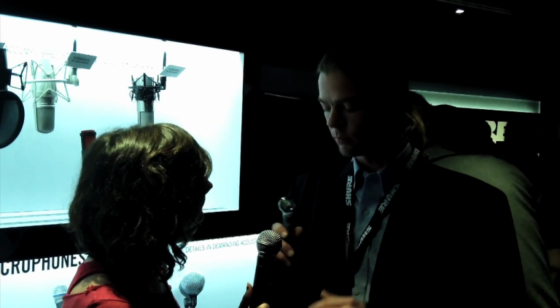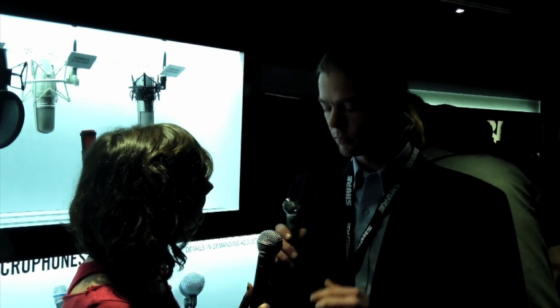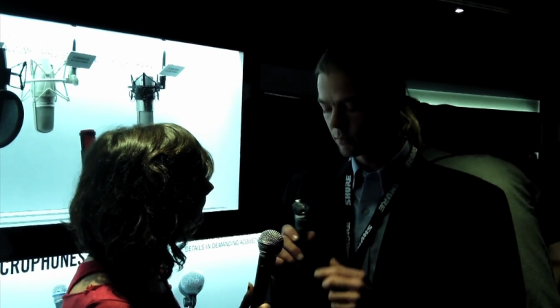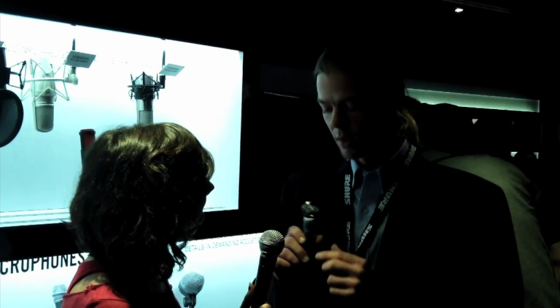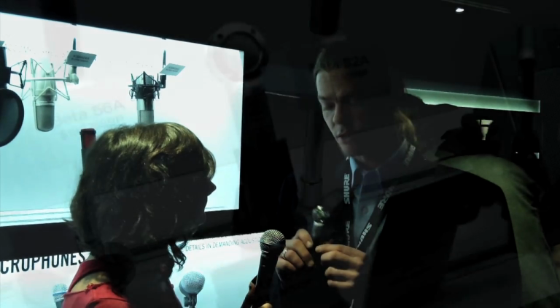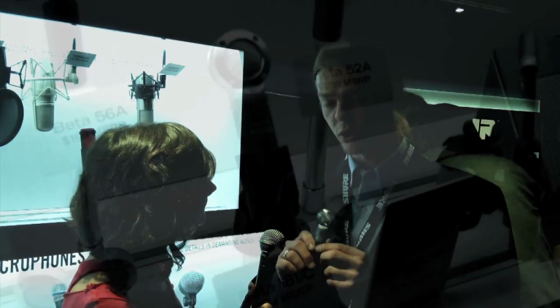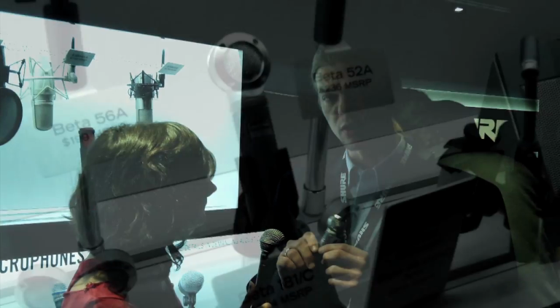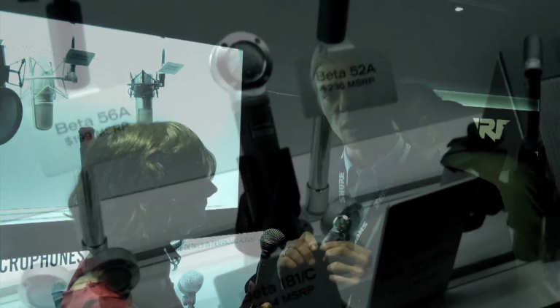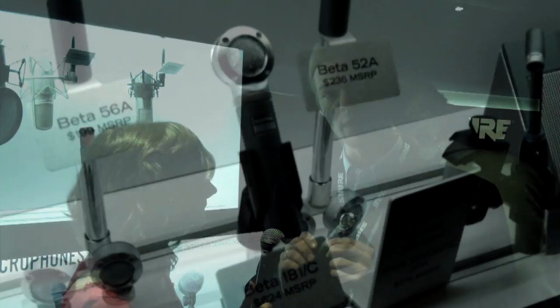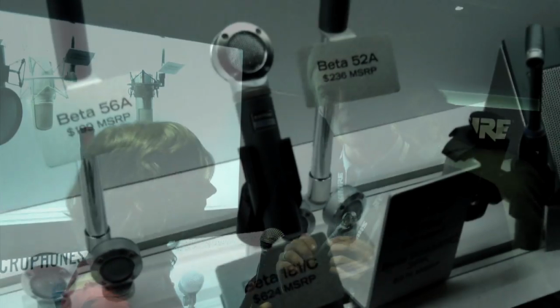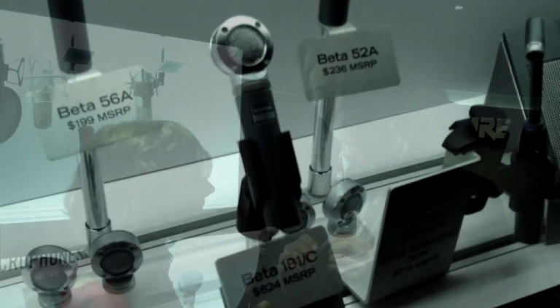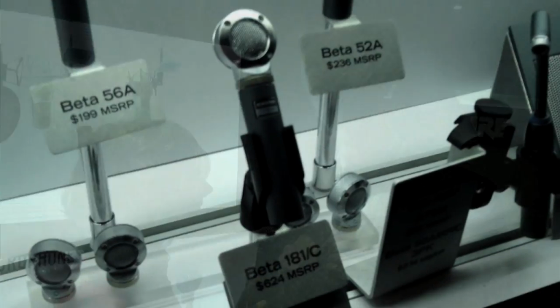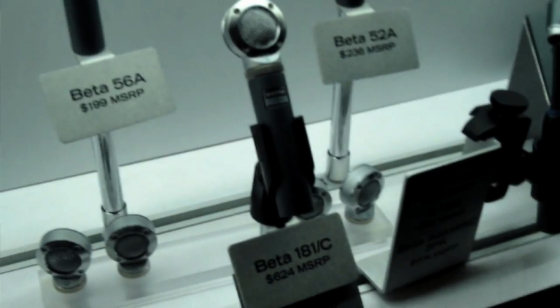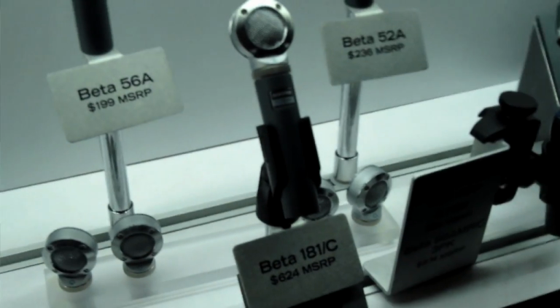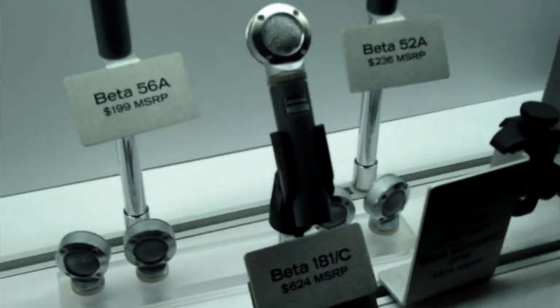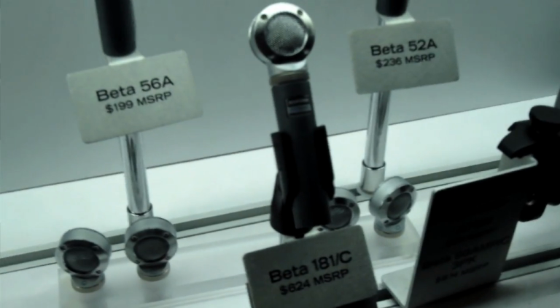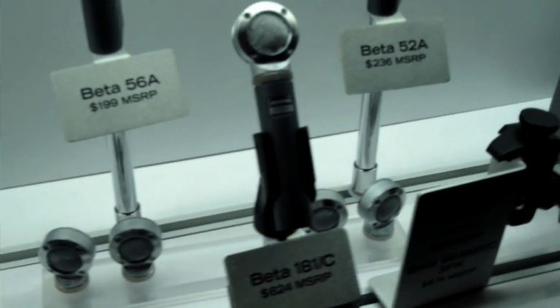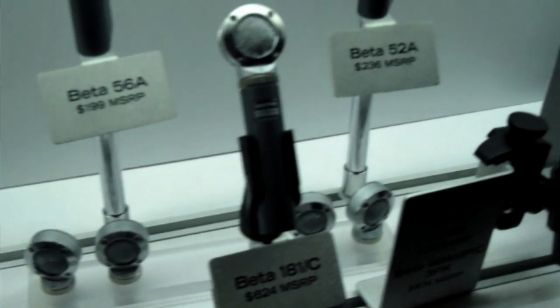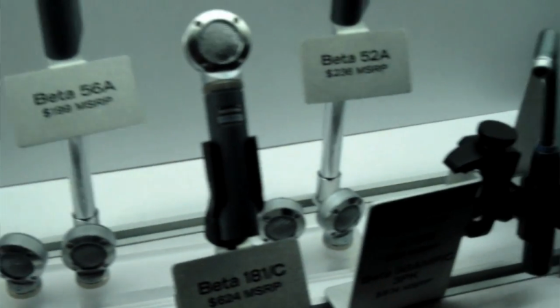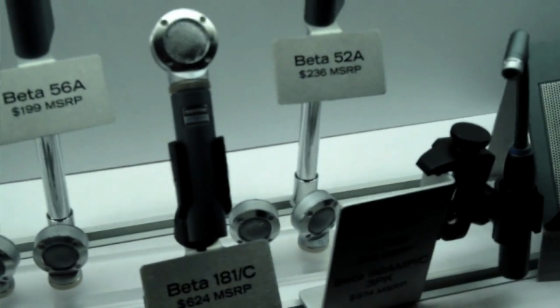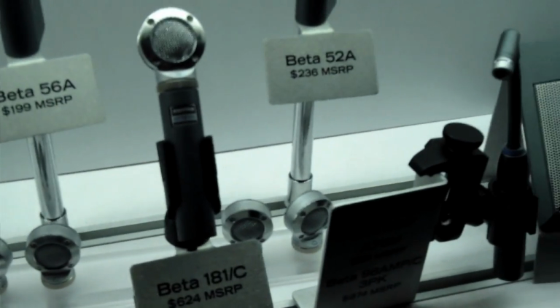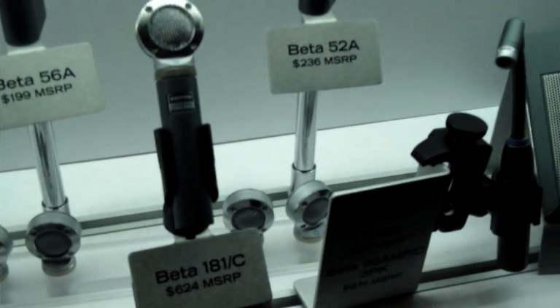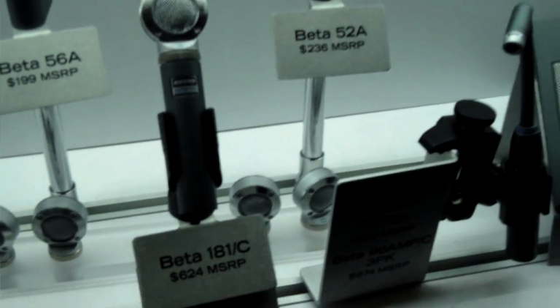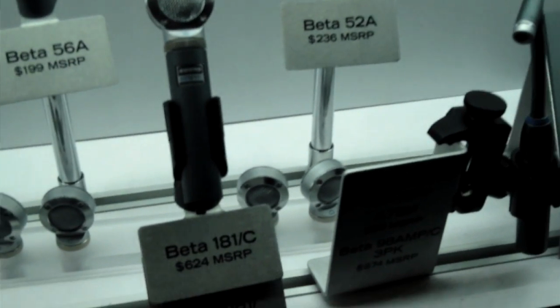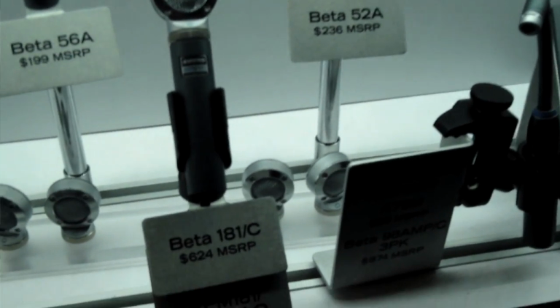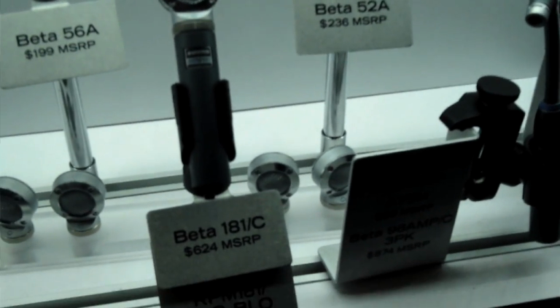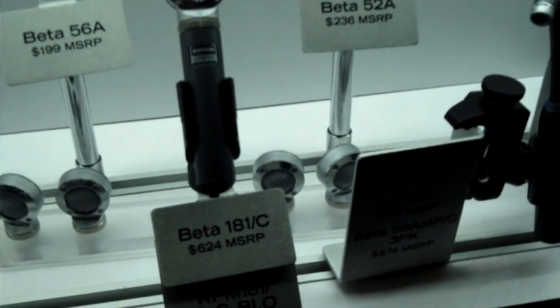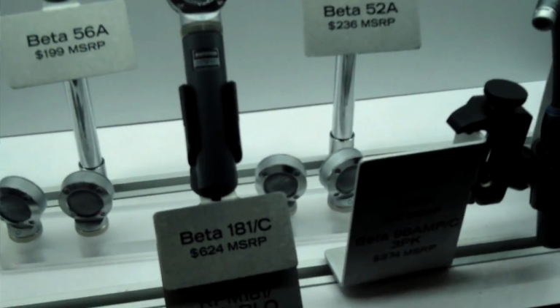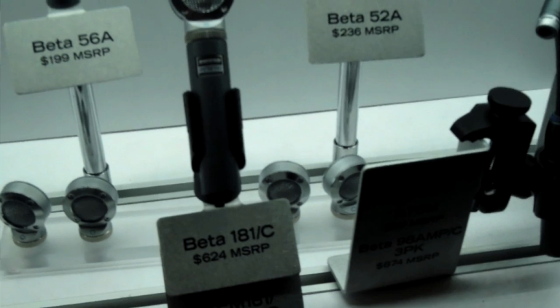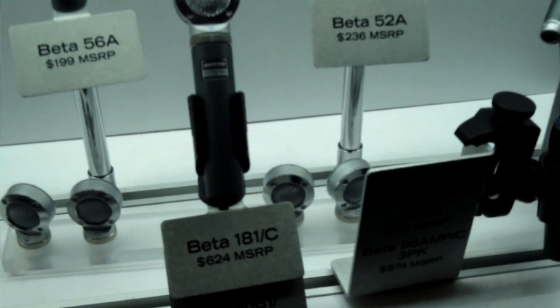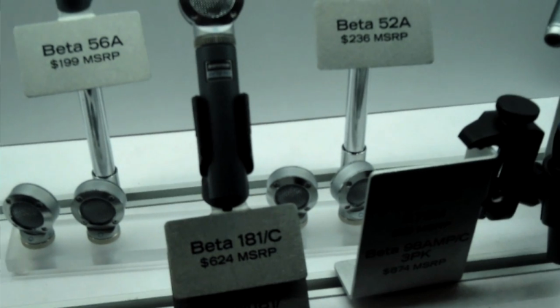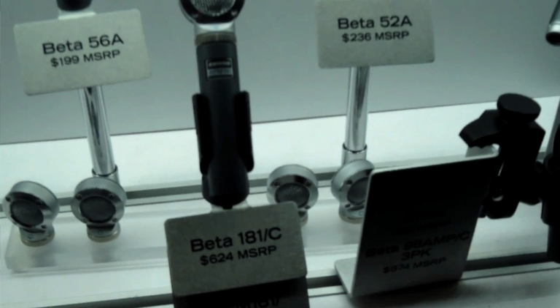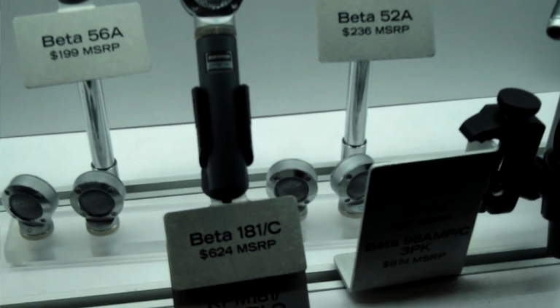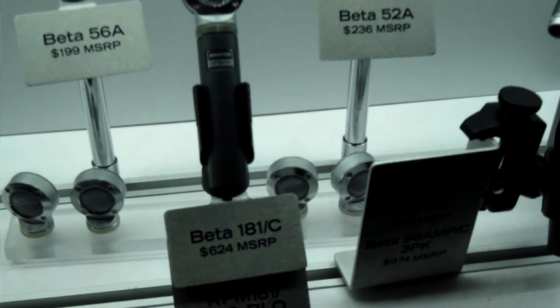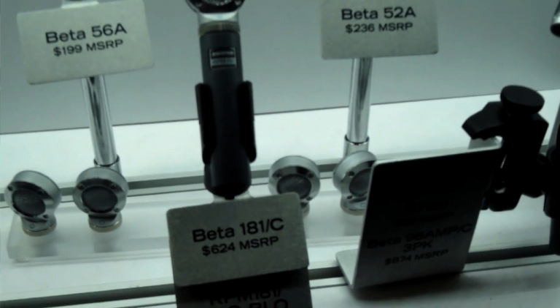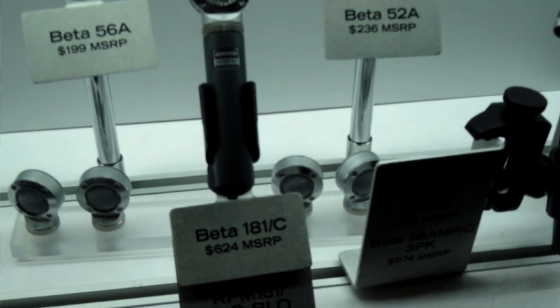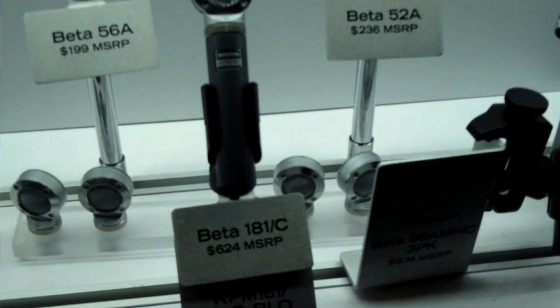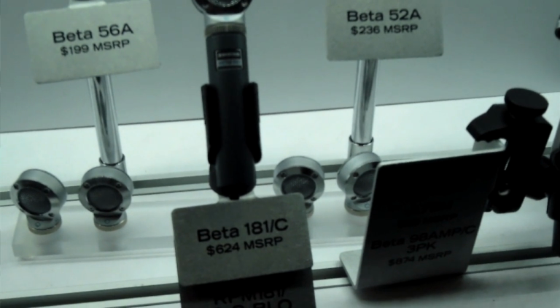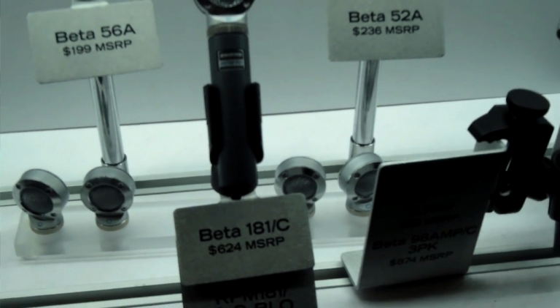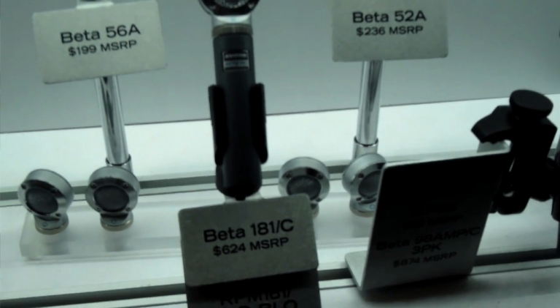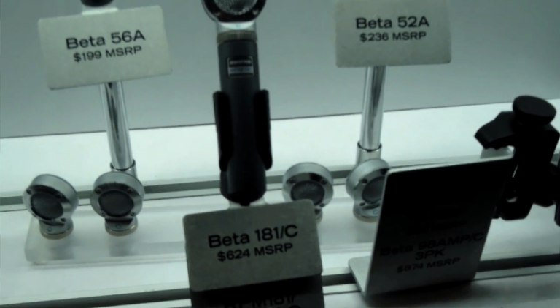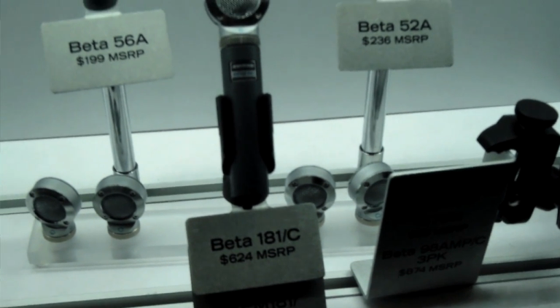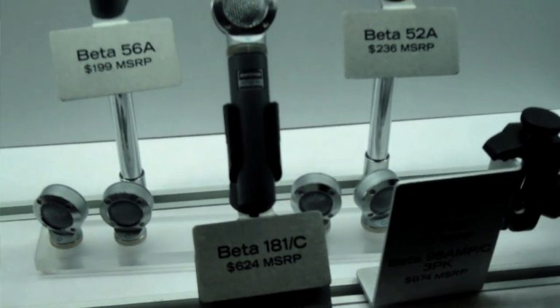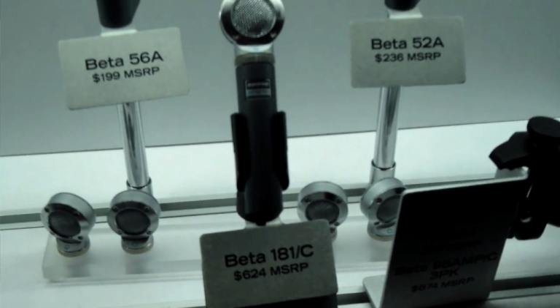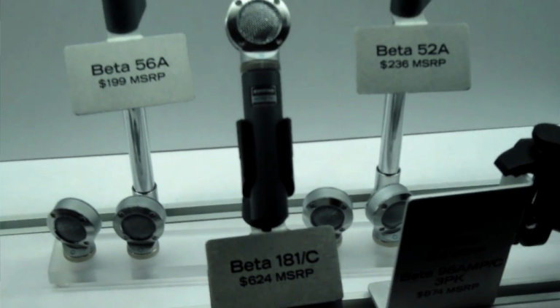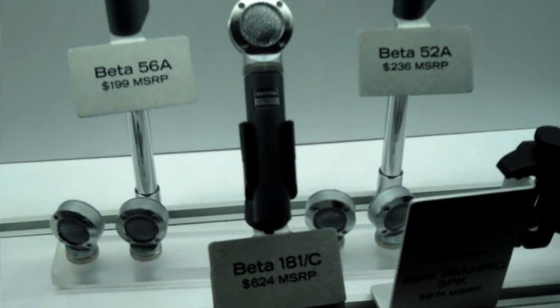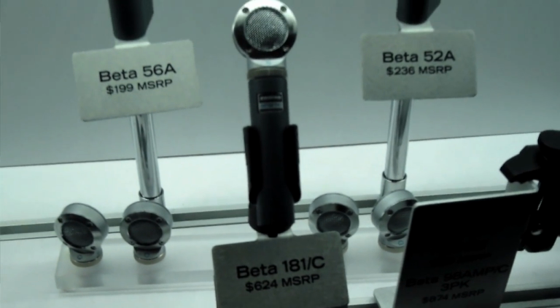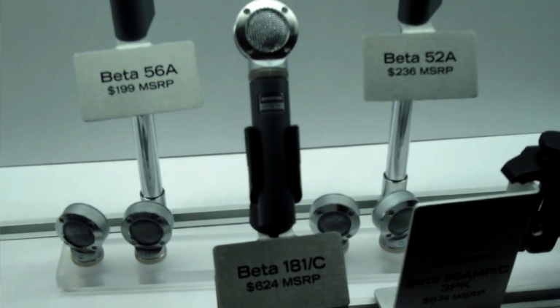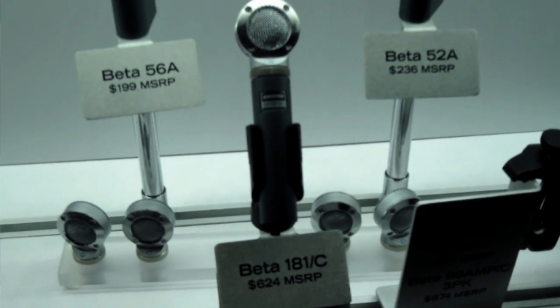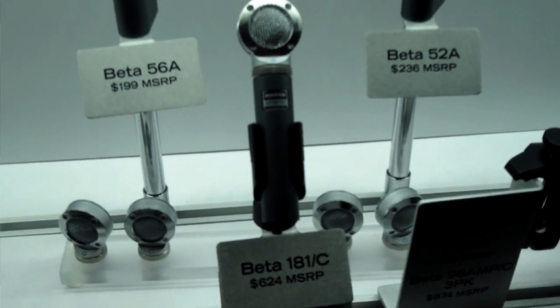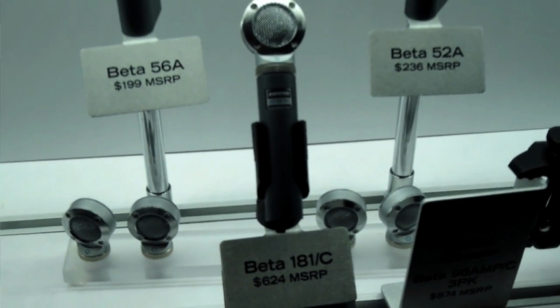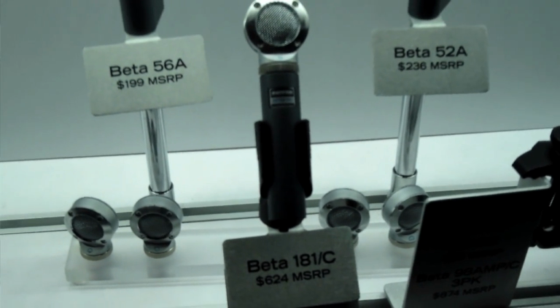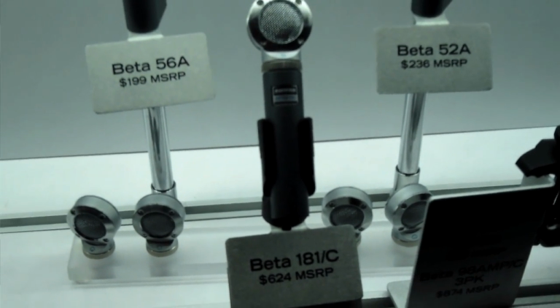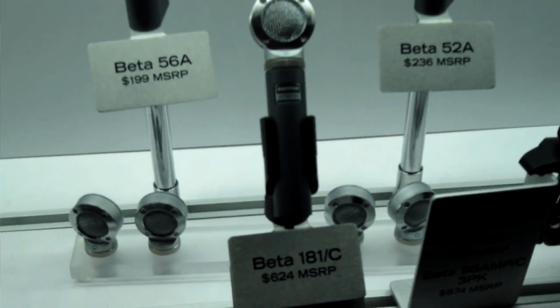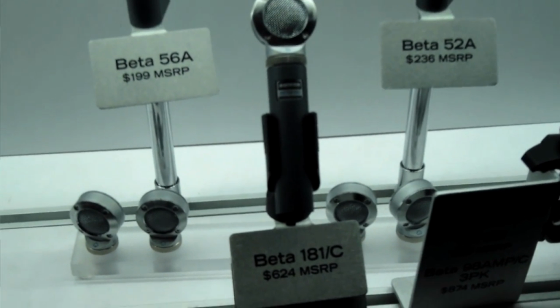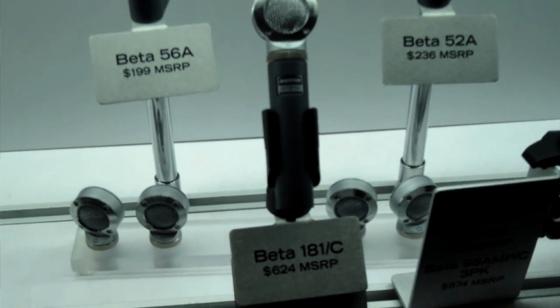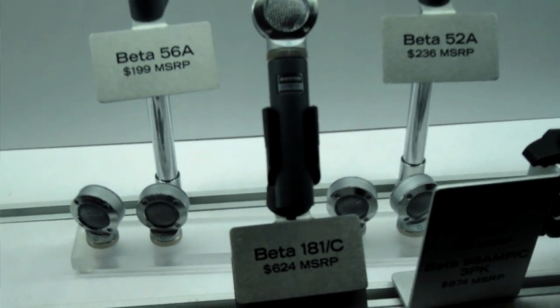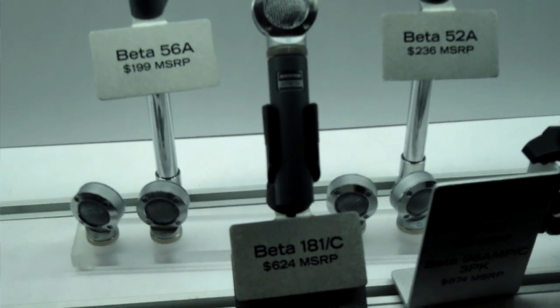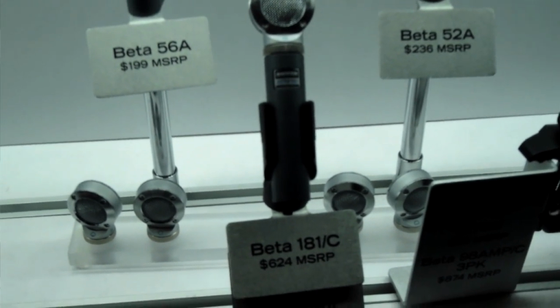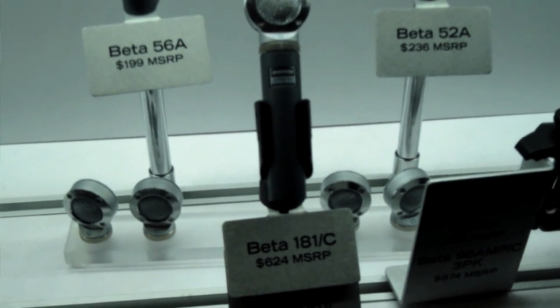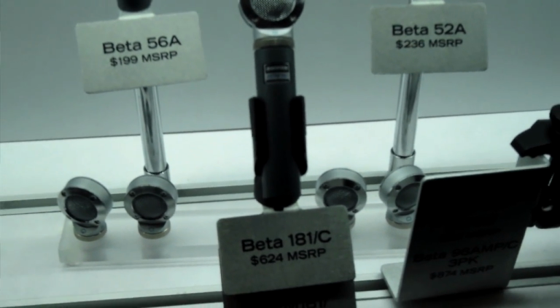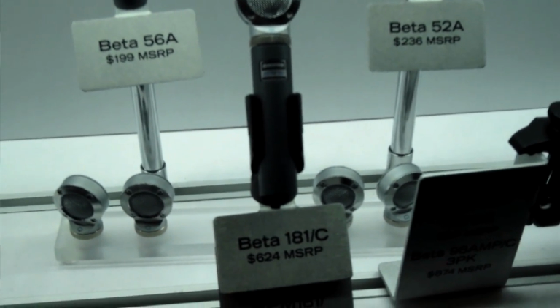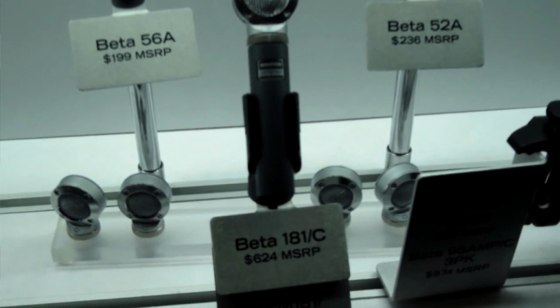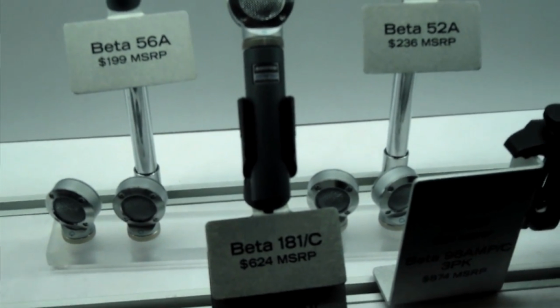As you can see, it's a very small microphone. It's also a small diaphragm condenser microphone, and it's also side addressed. Three things that make it pretty unique, we think.